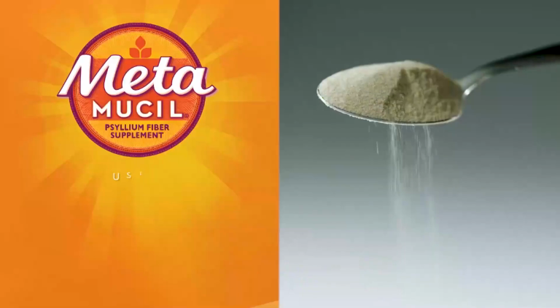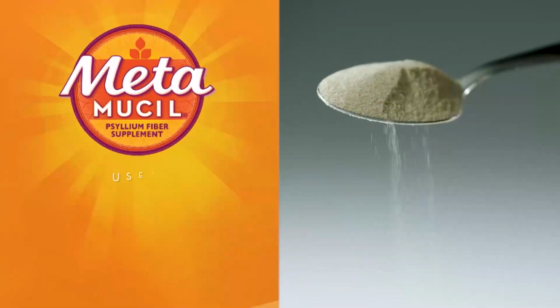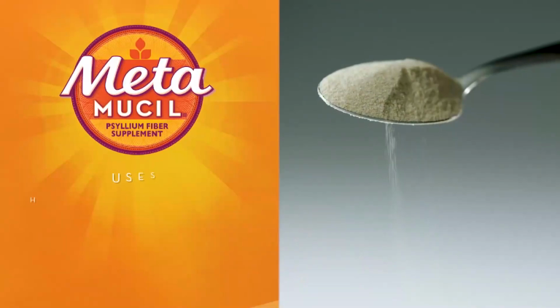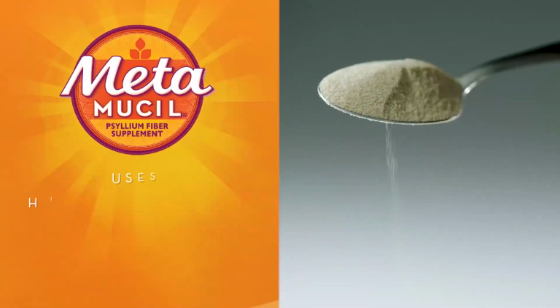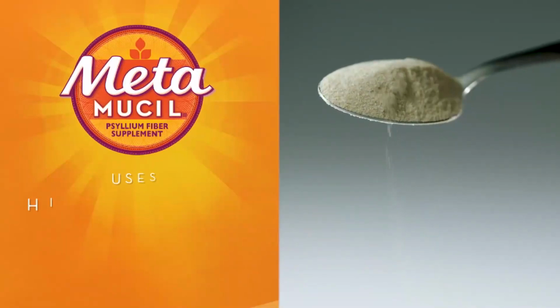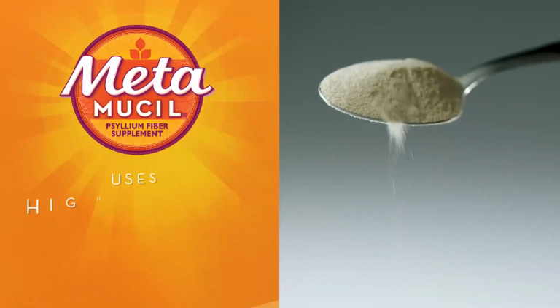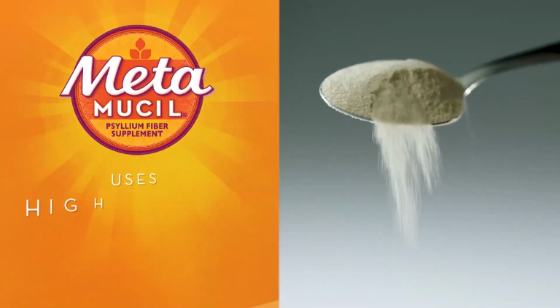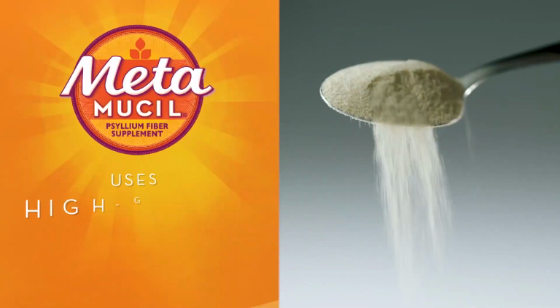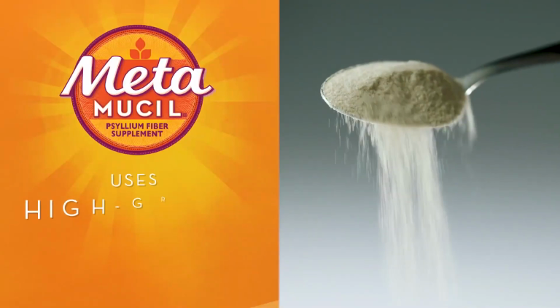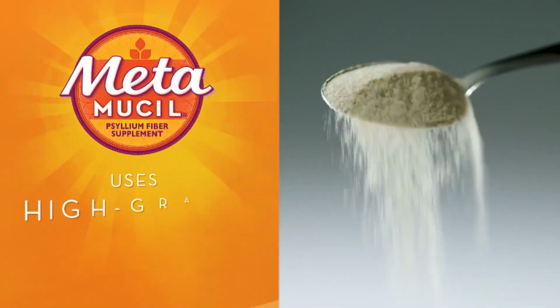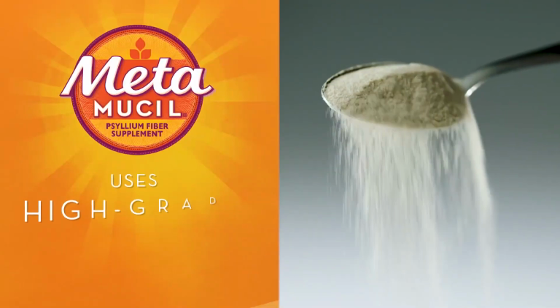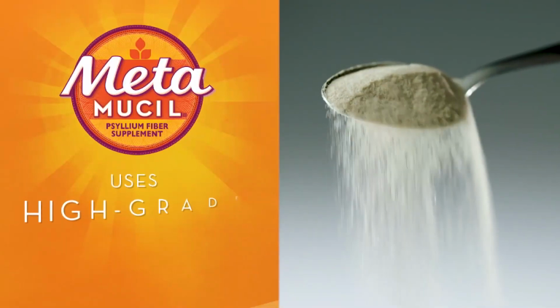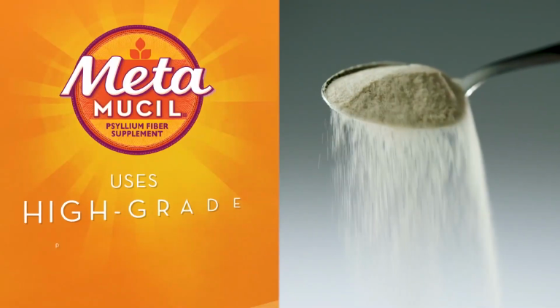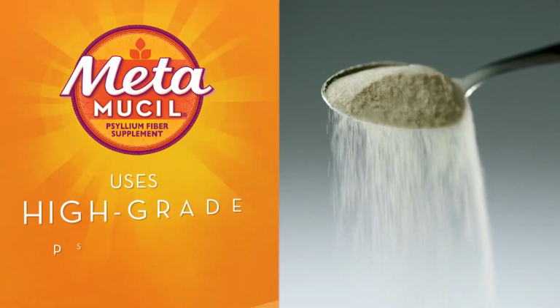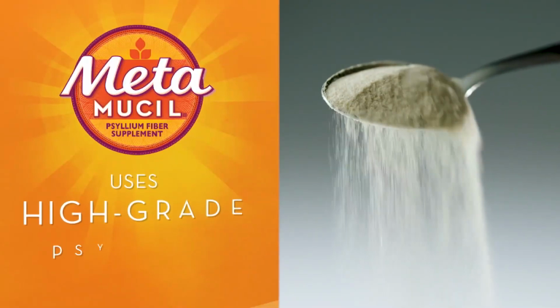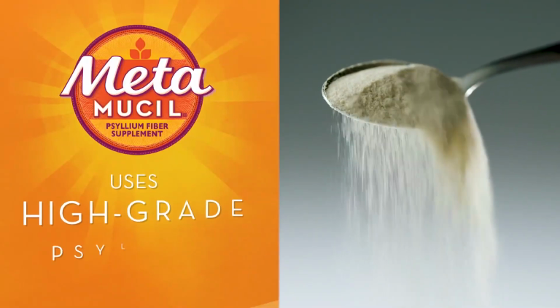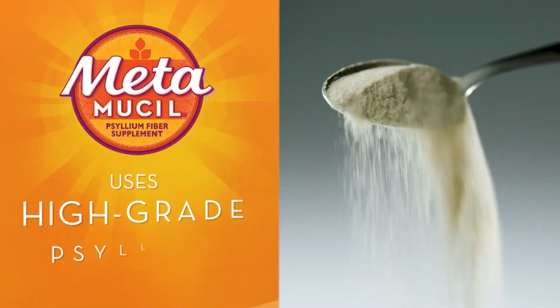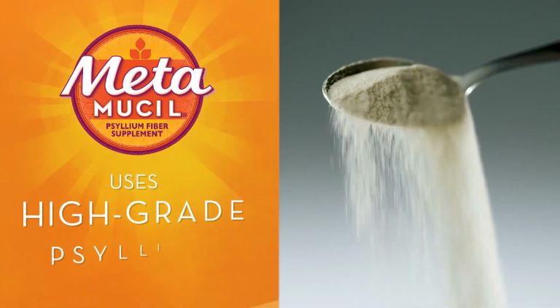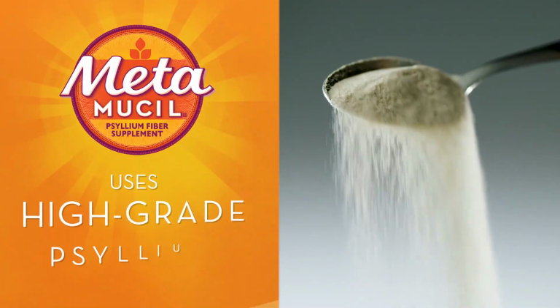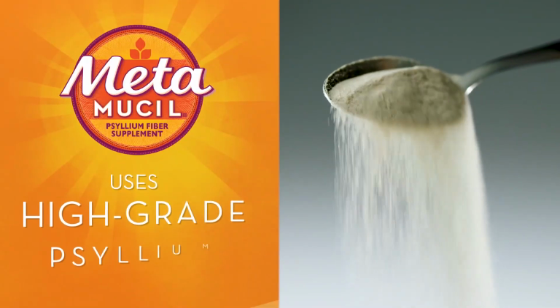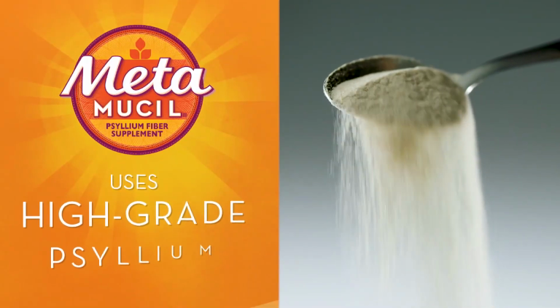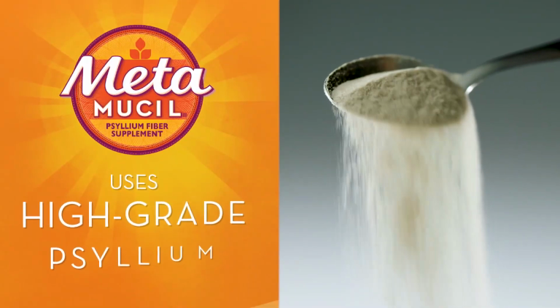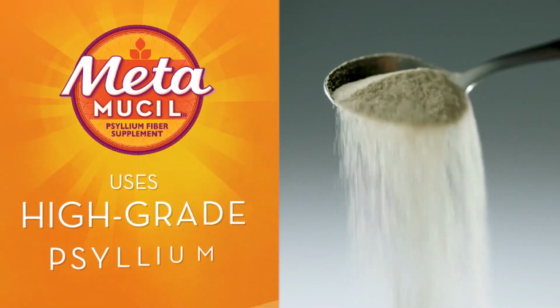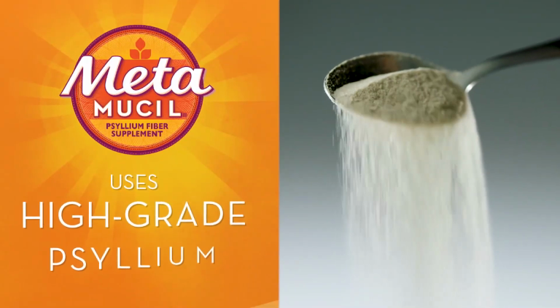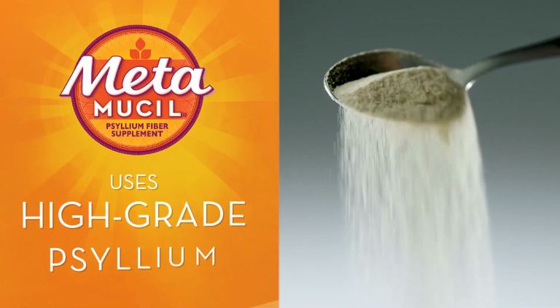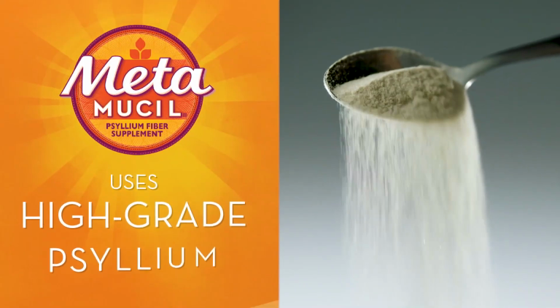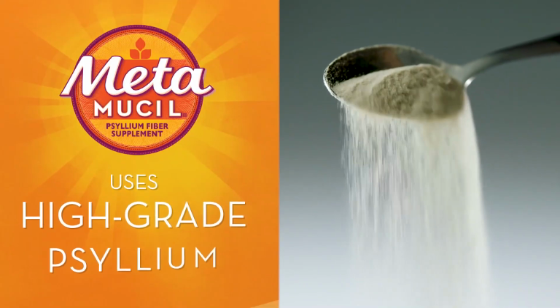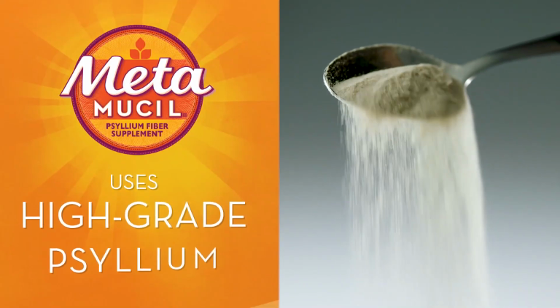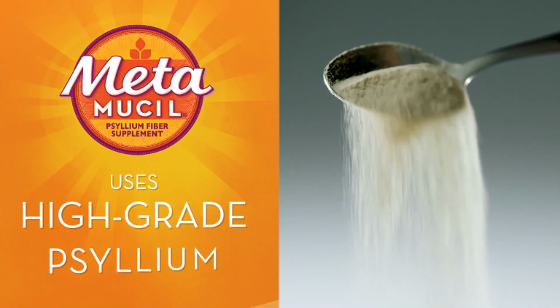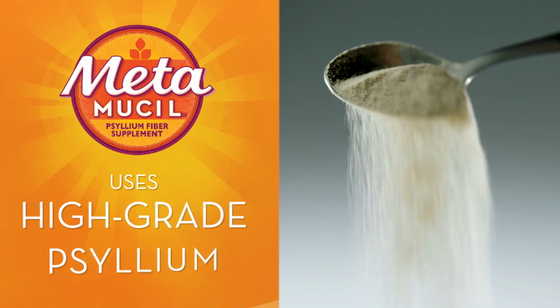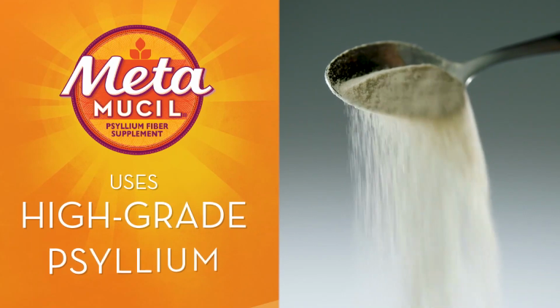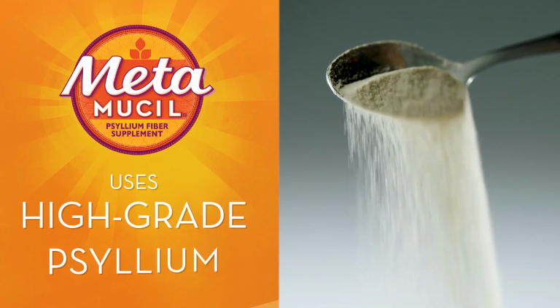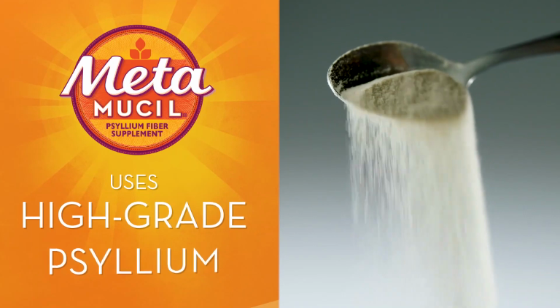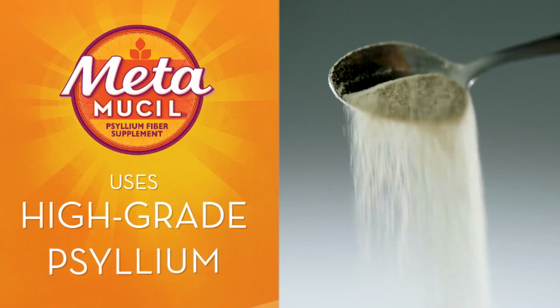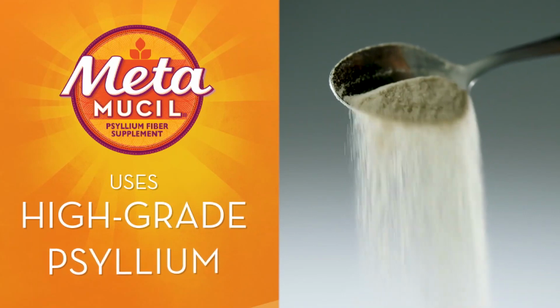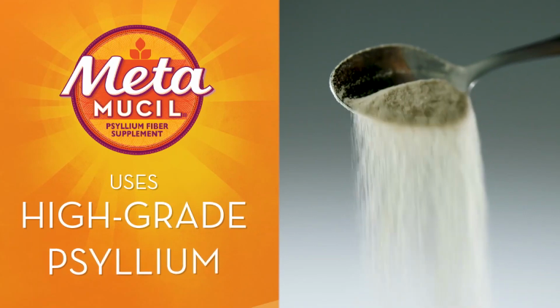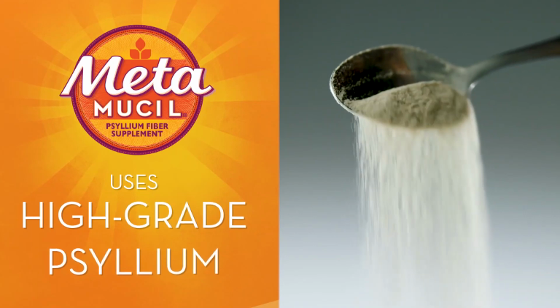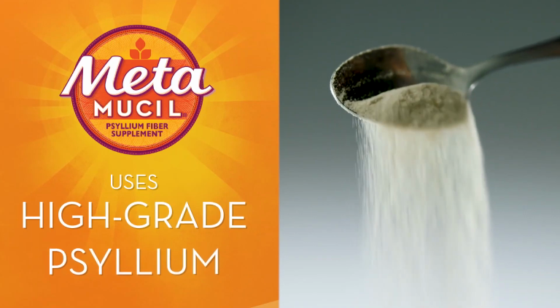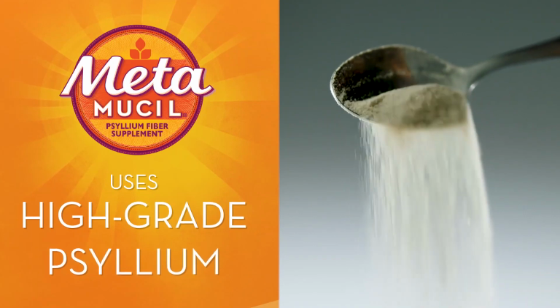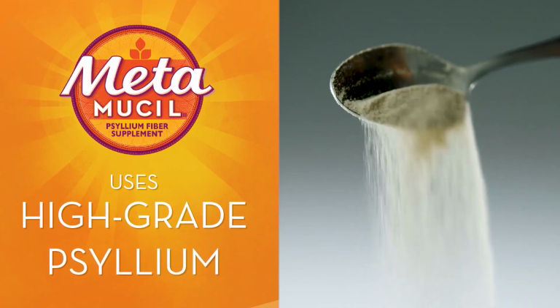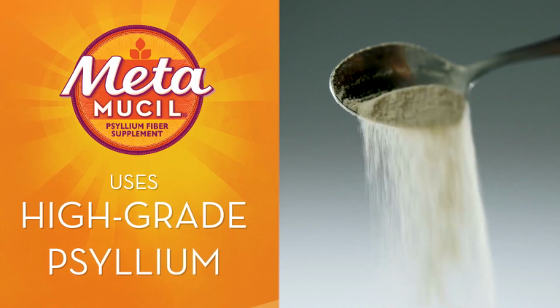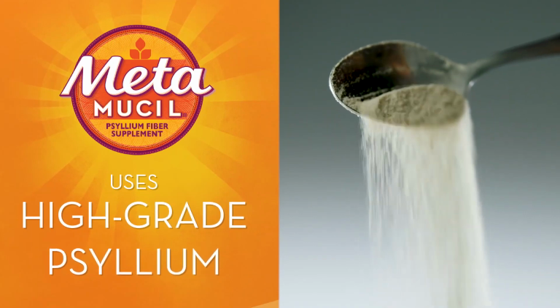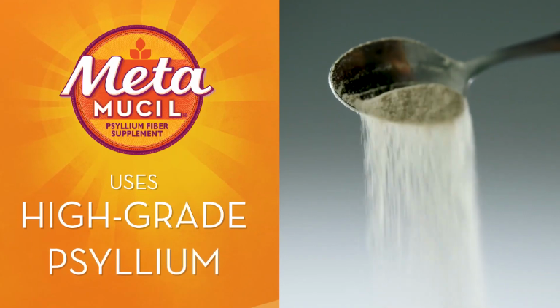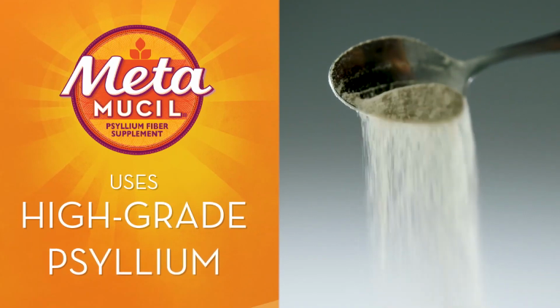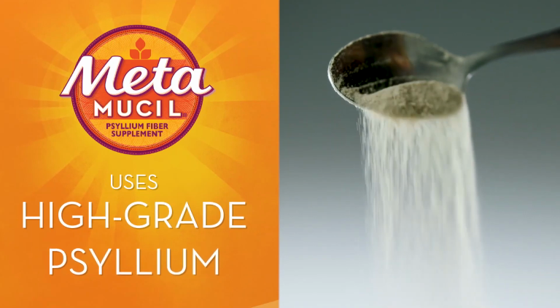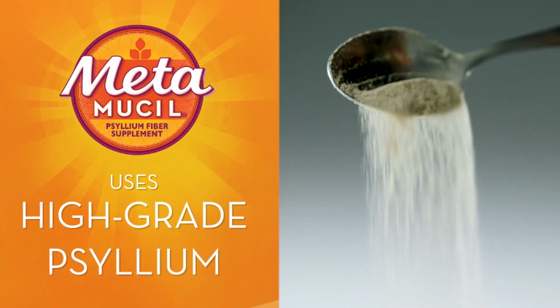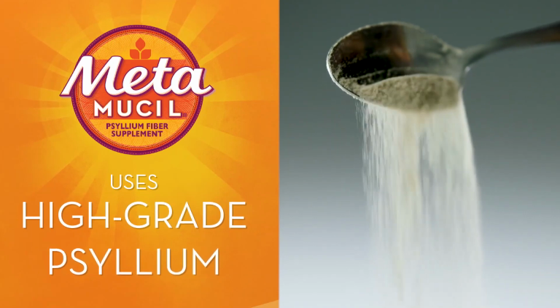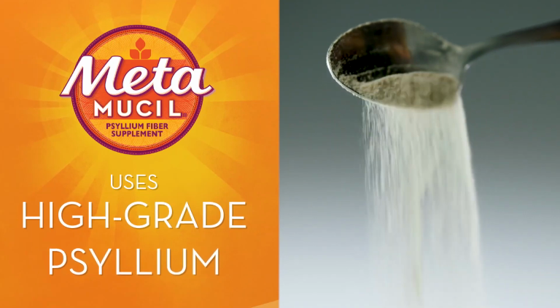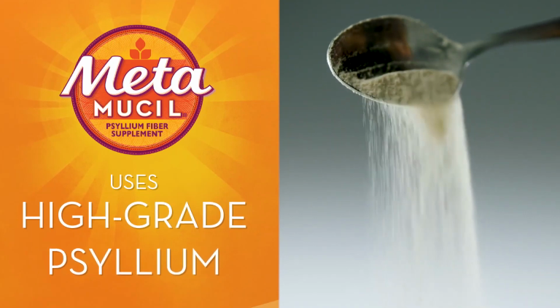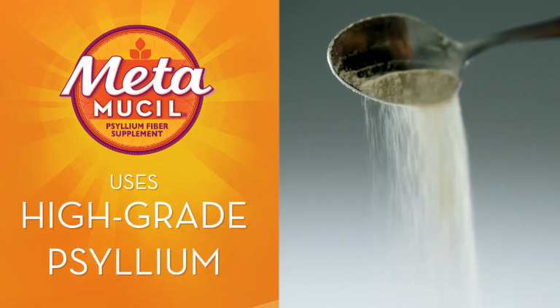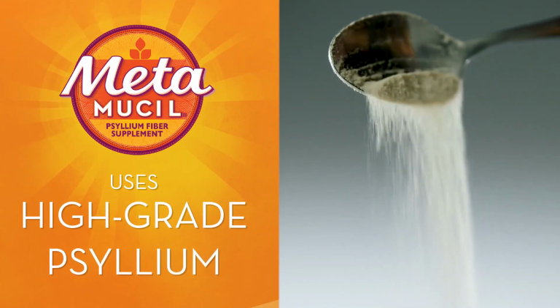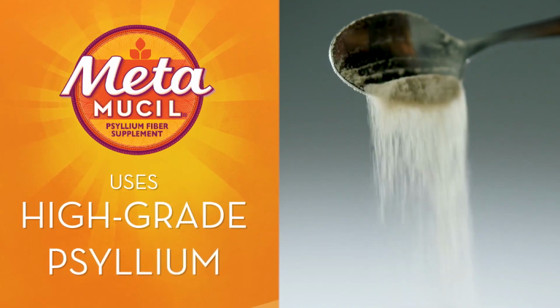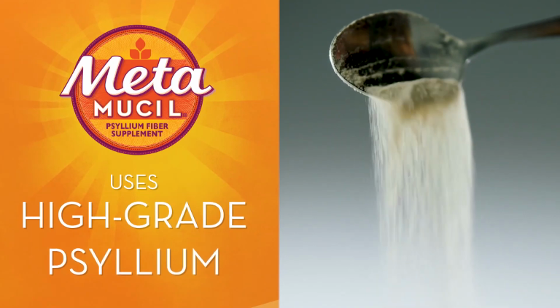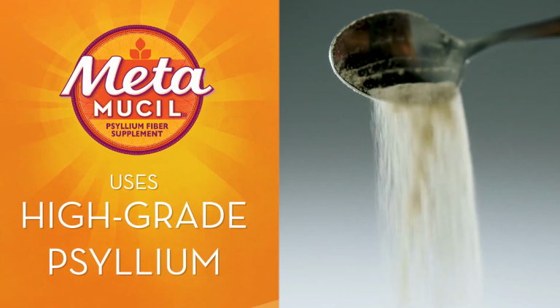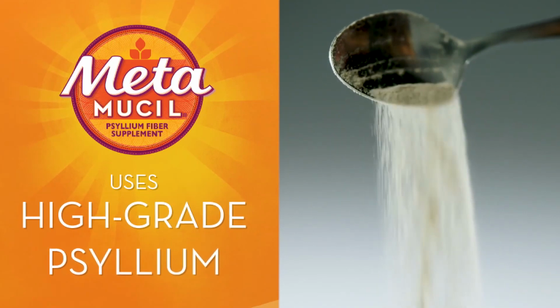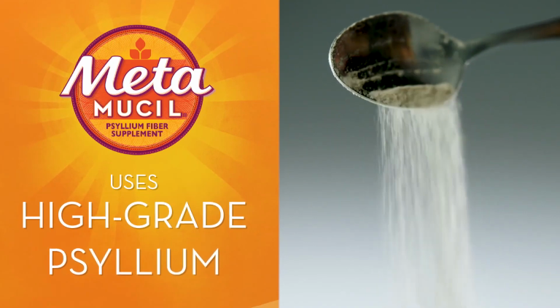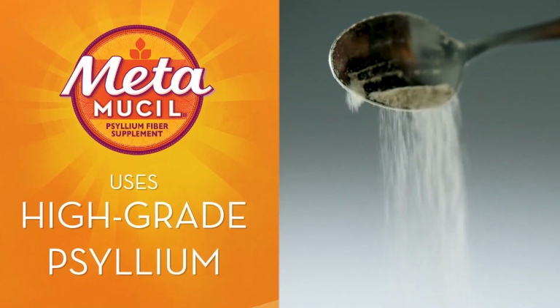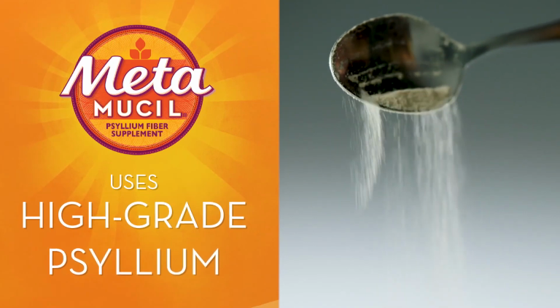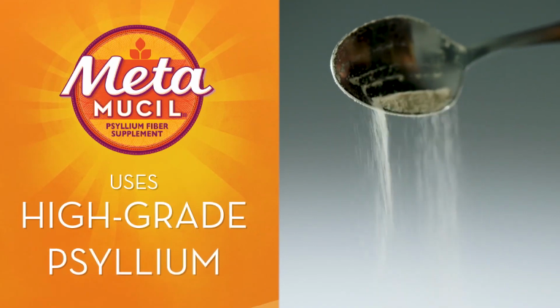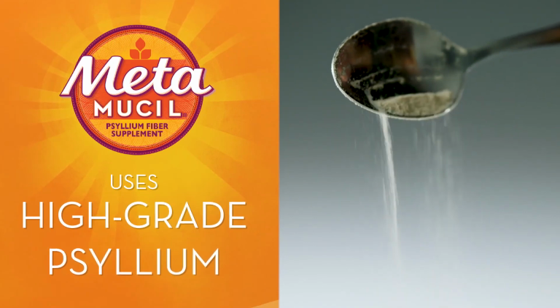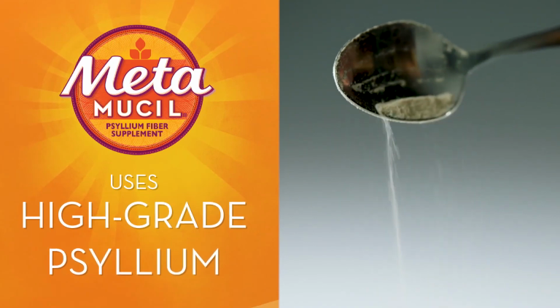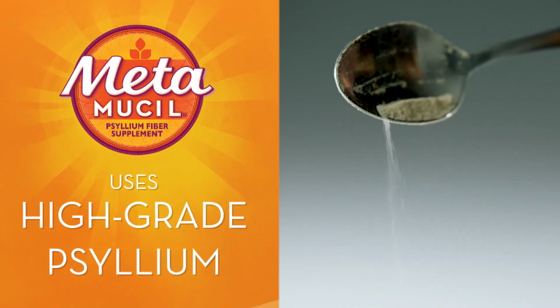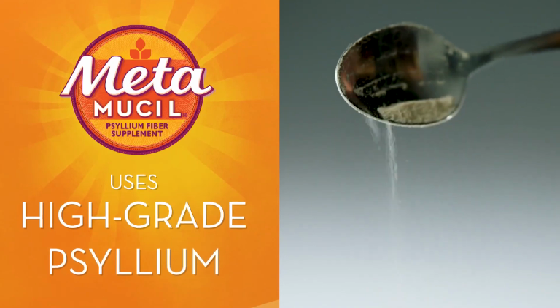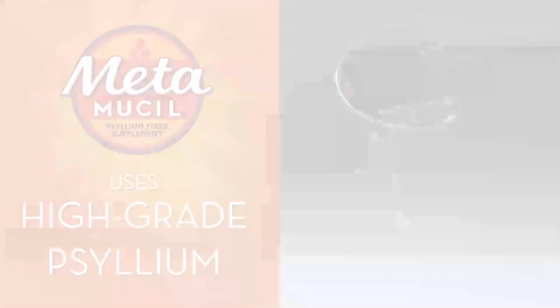The difference? We use a high grade of psyllium, which is milled and specially blended to deliver our delicious smooth fiber drink.